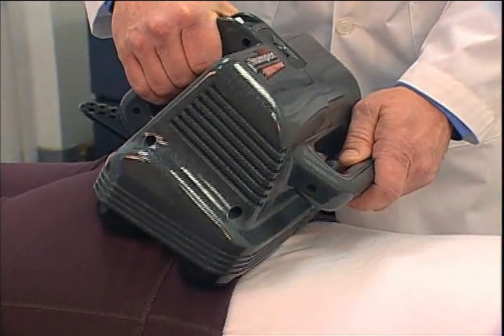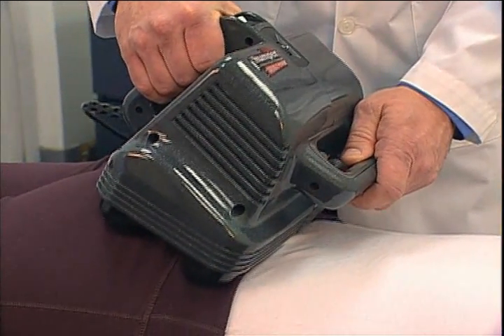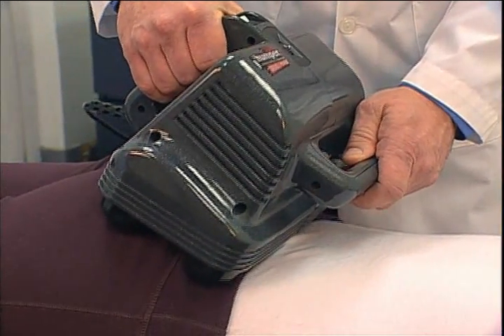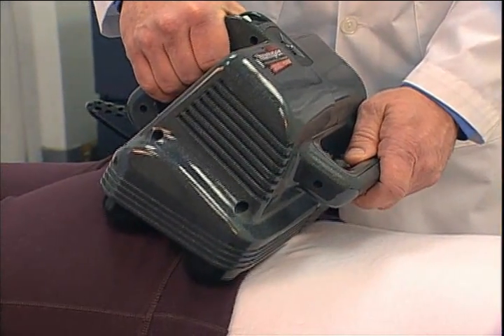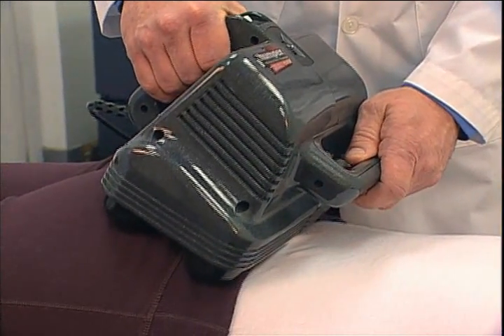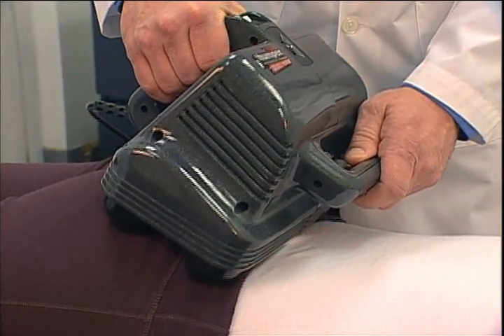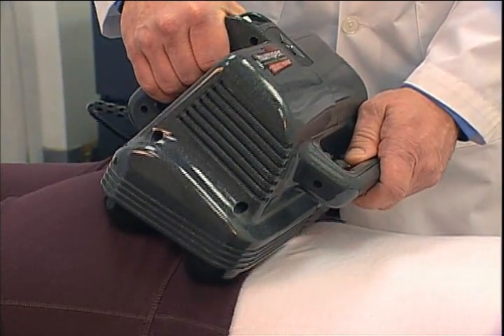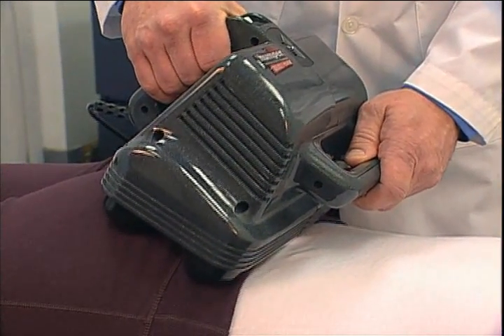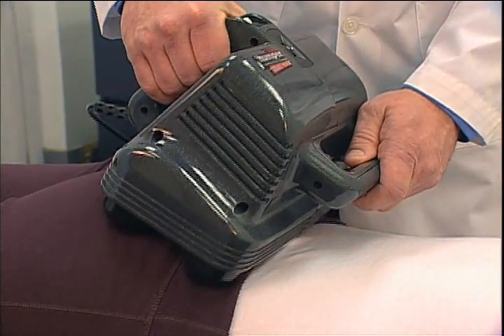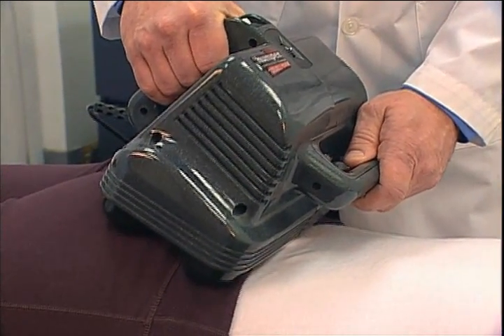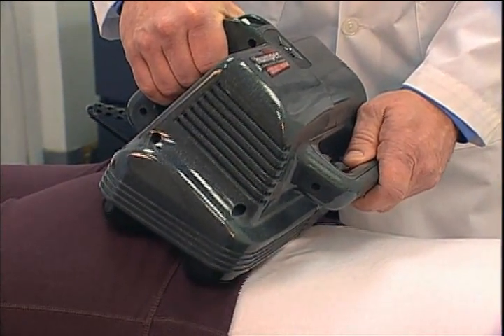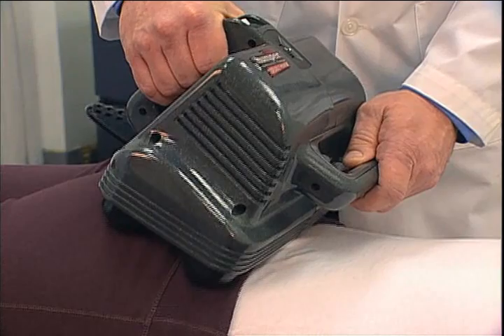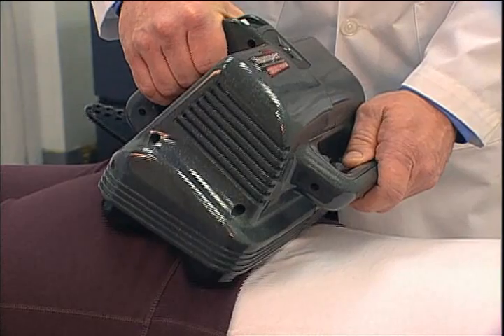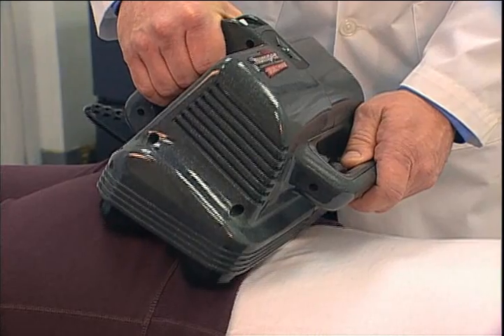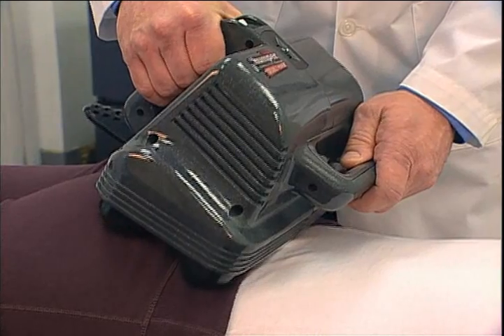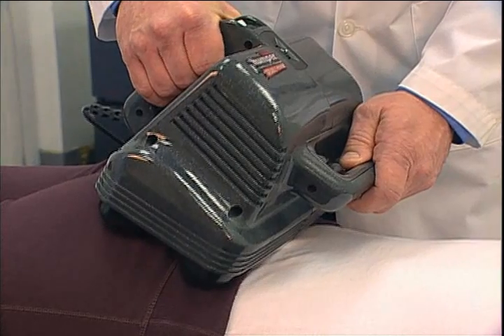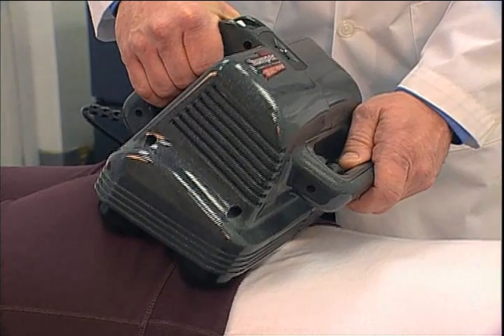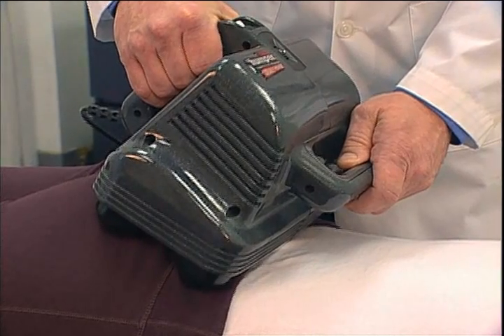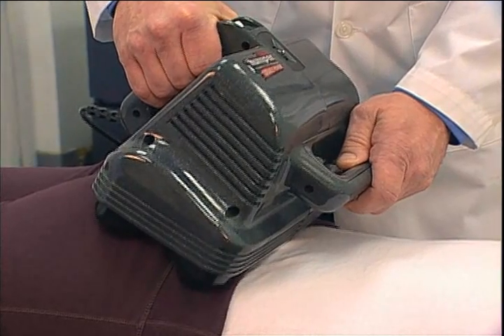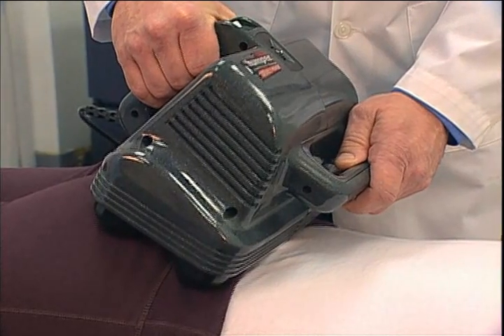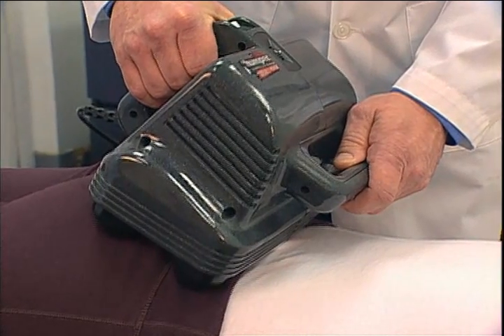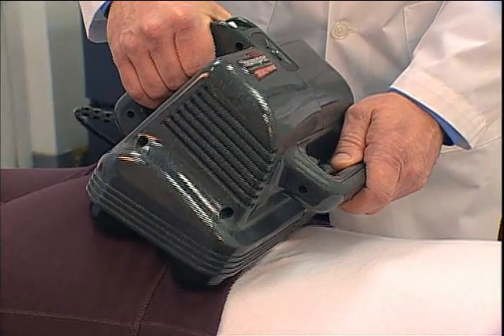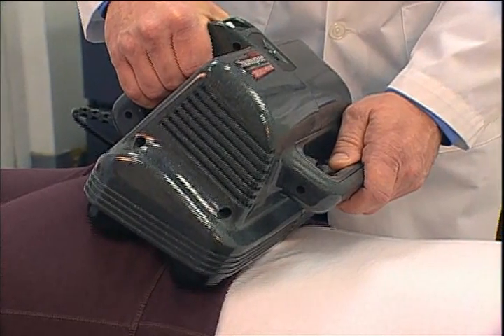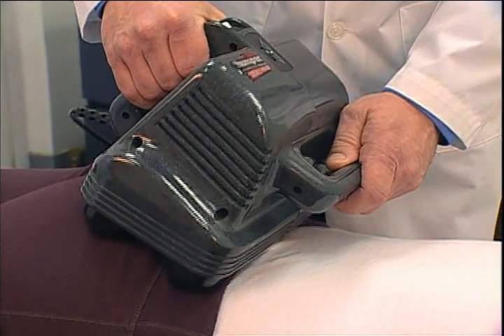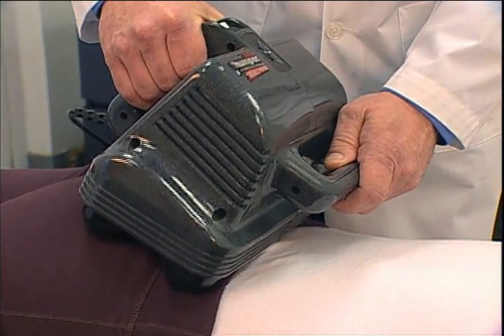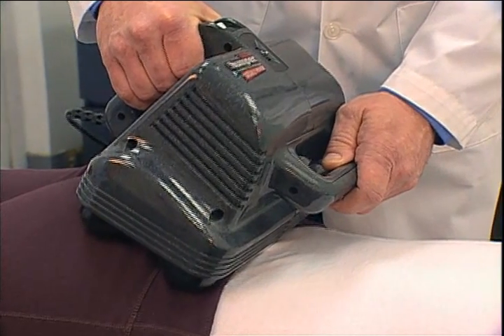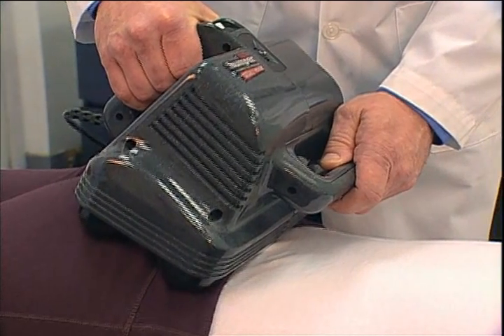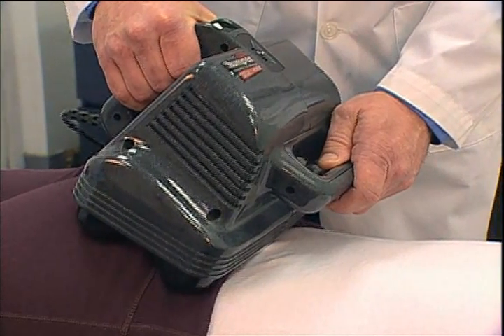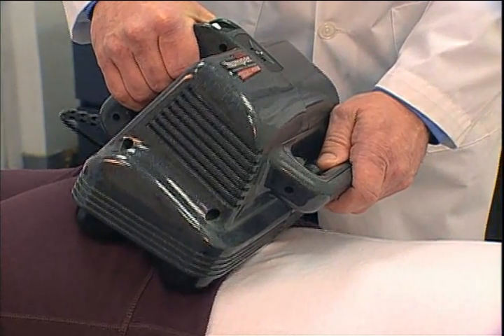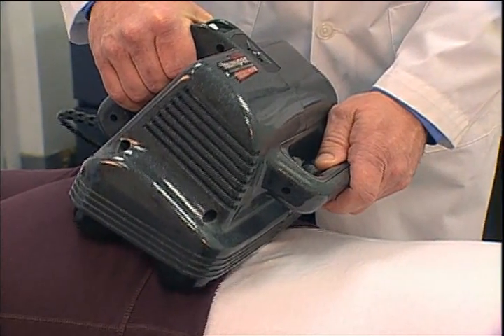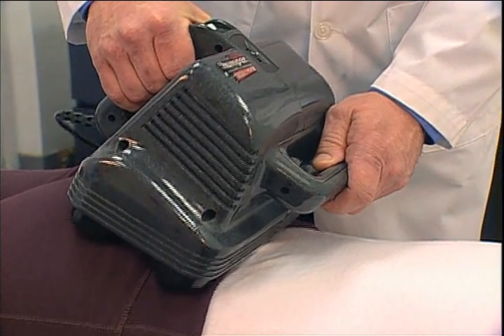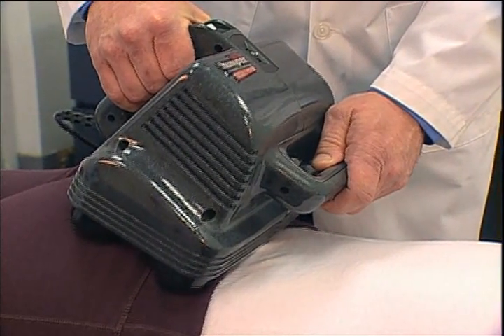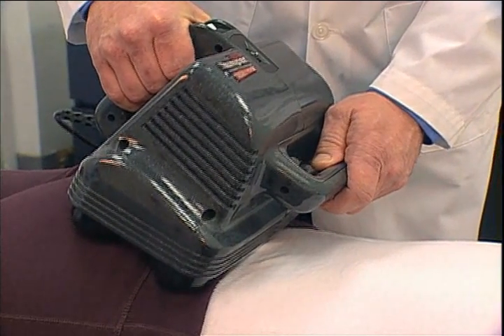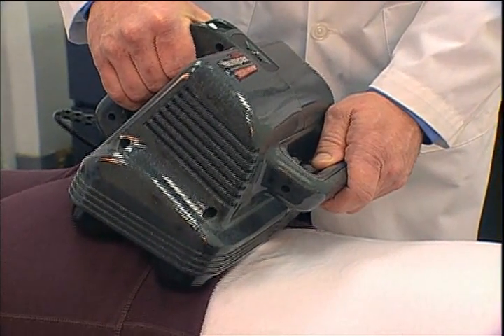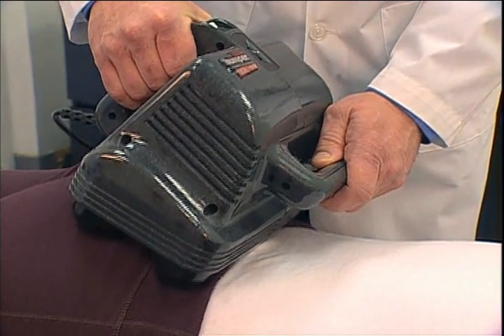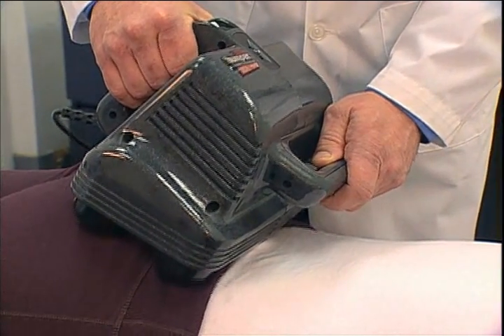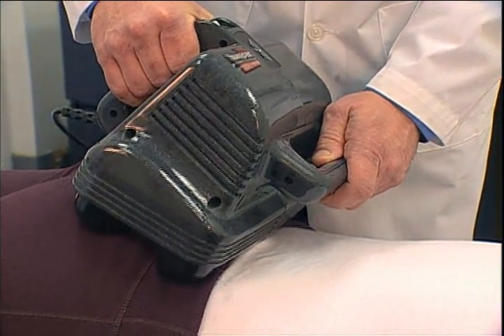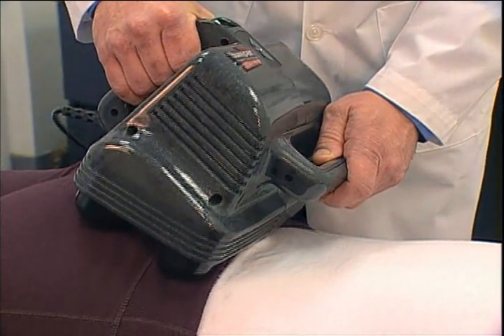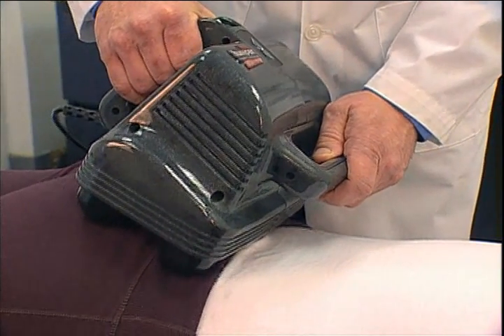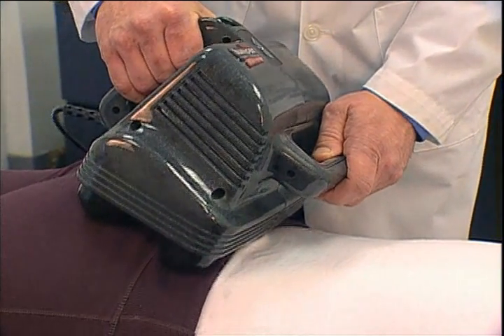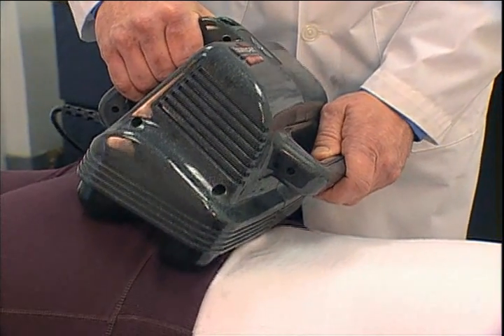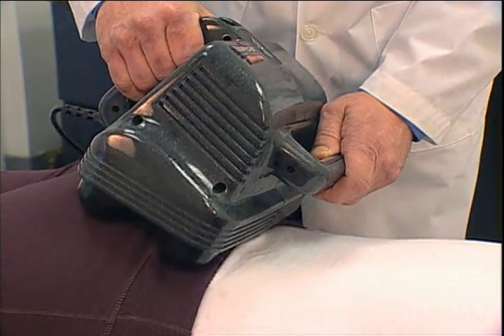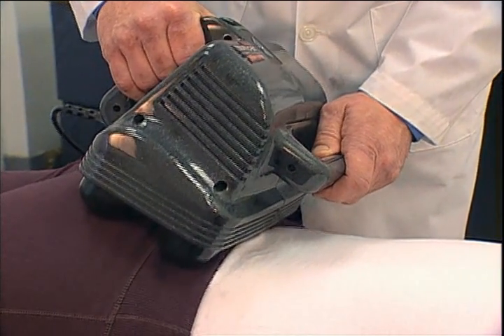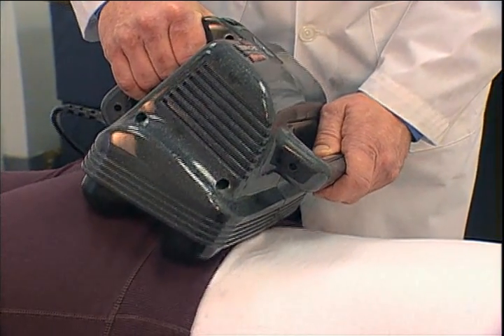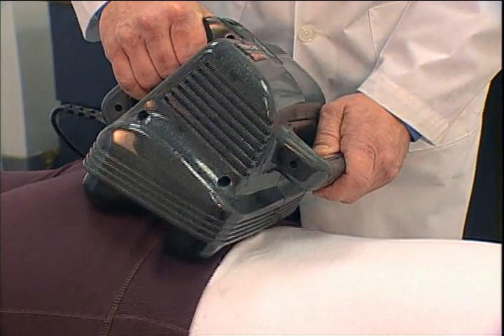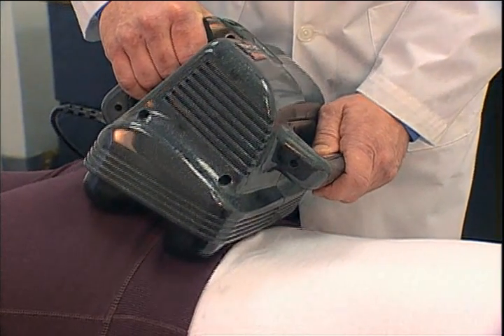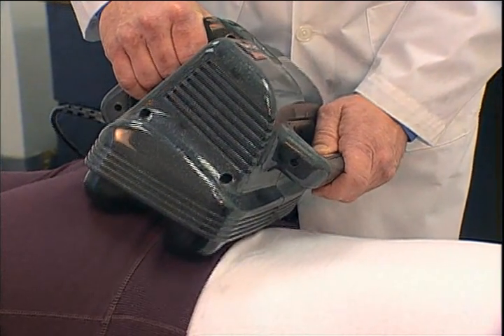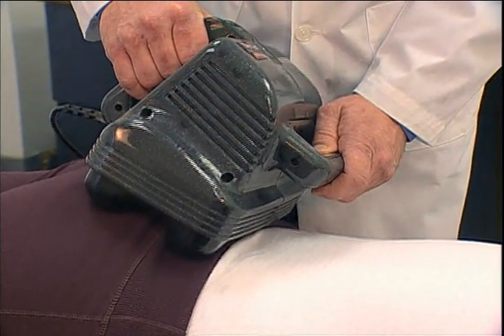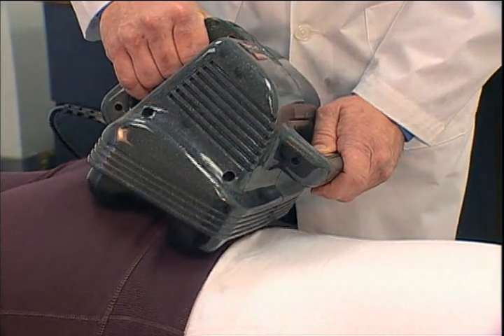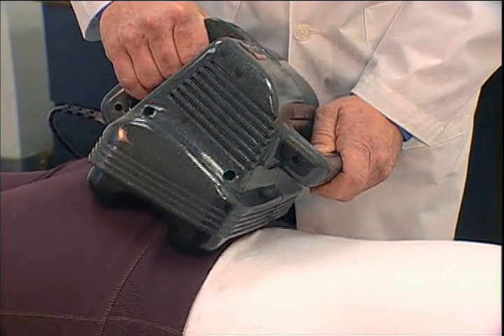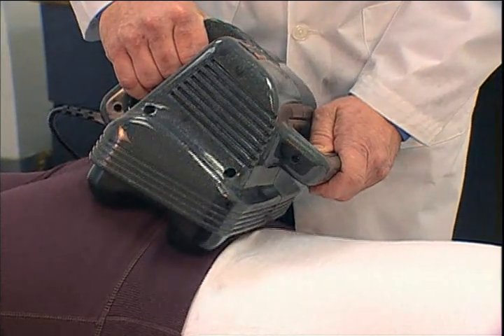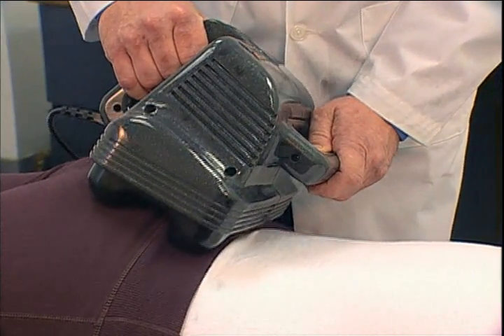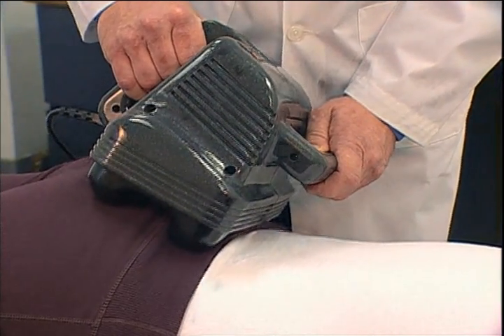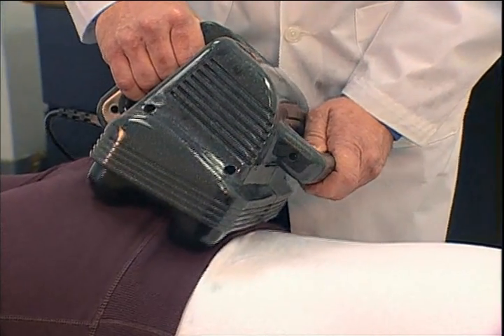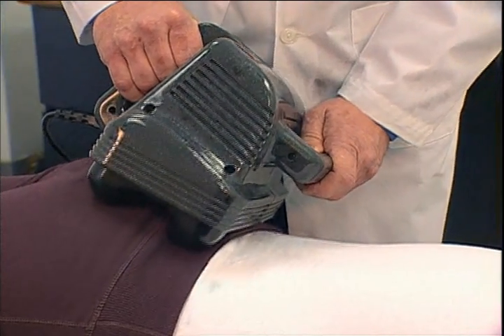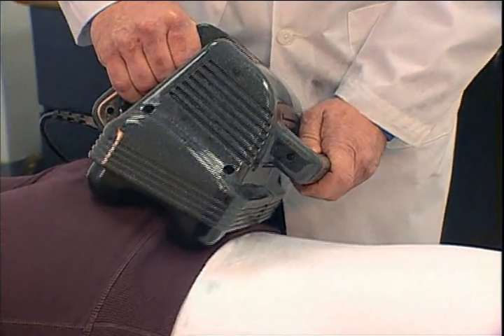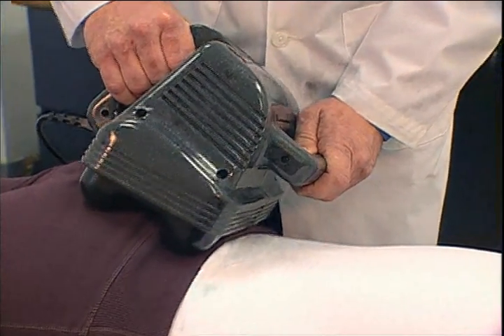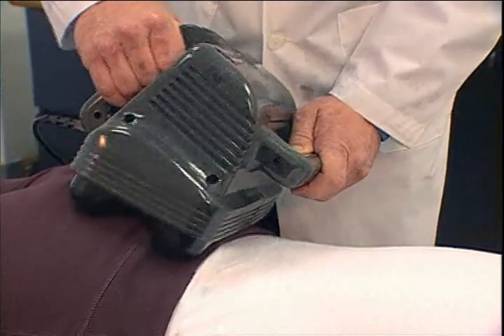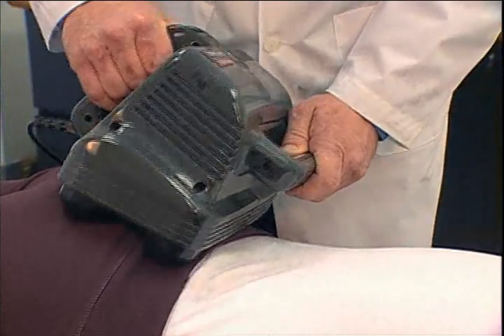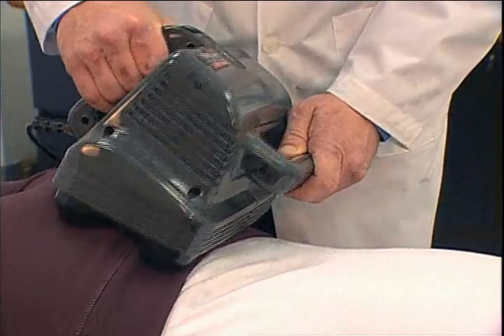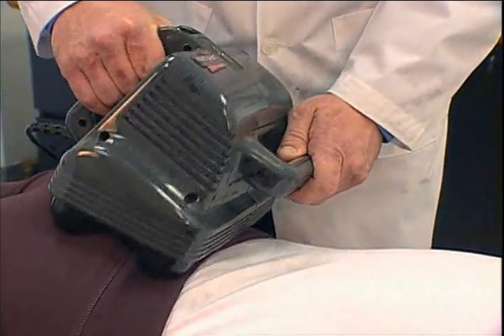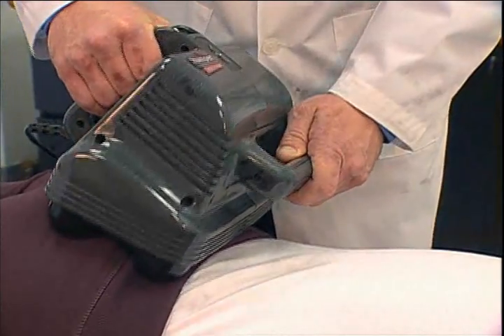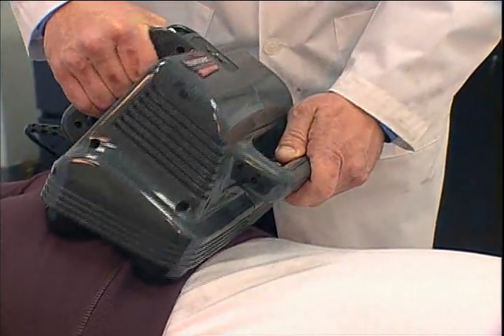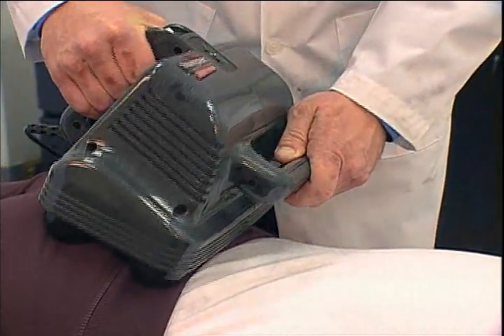For more information about self-treatment or treatment of others with the MaxiPro thumper, please consult your operator's manual.